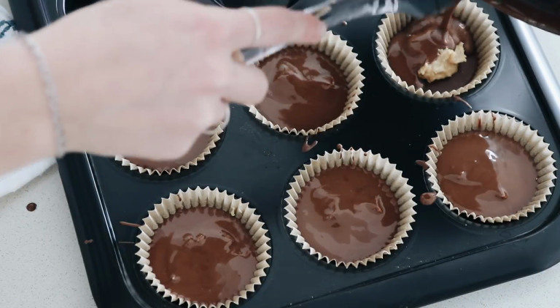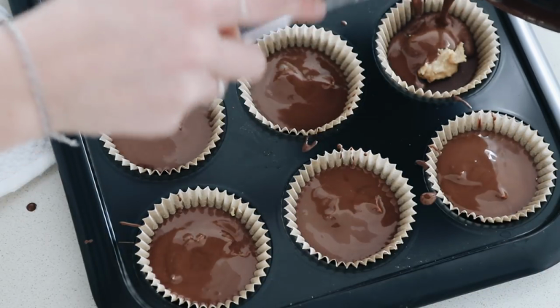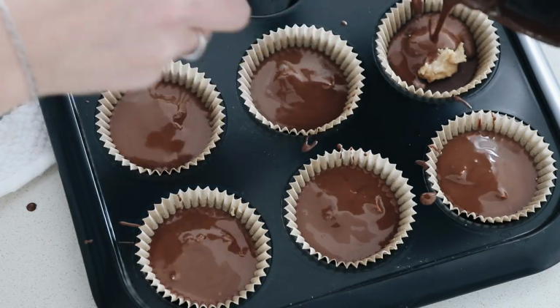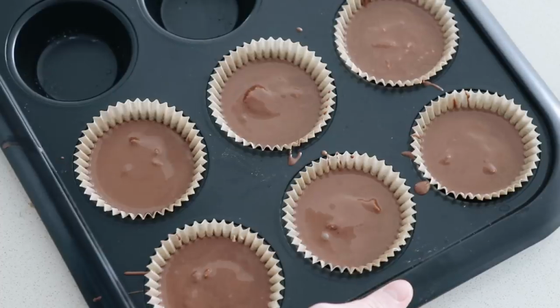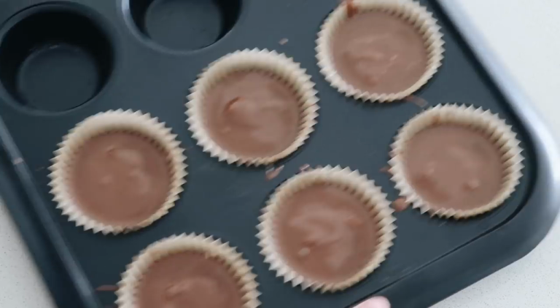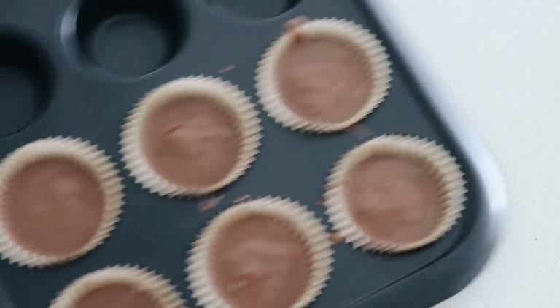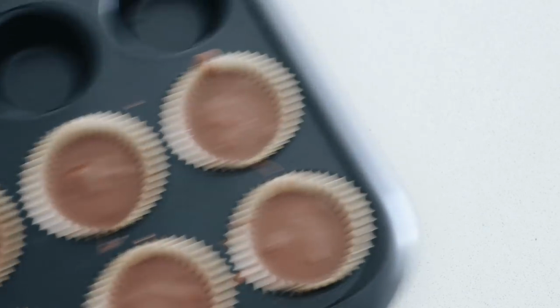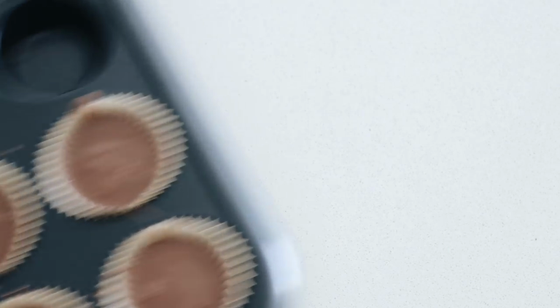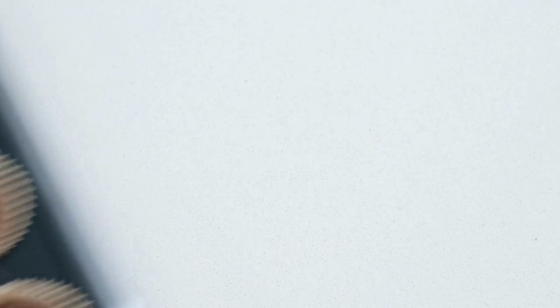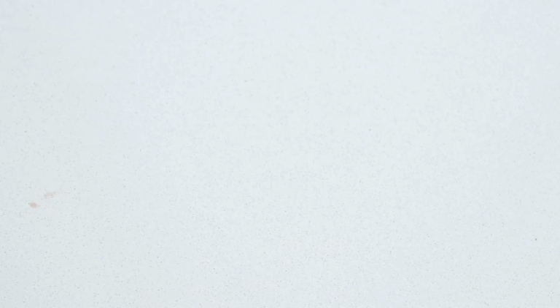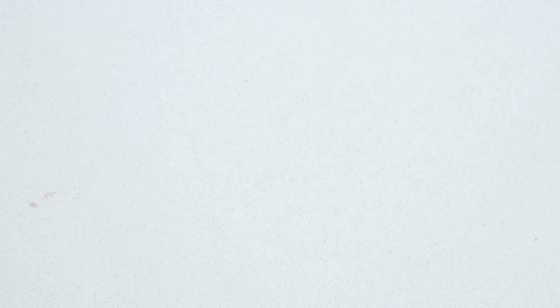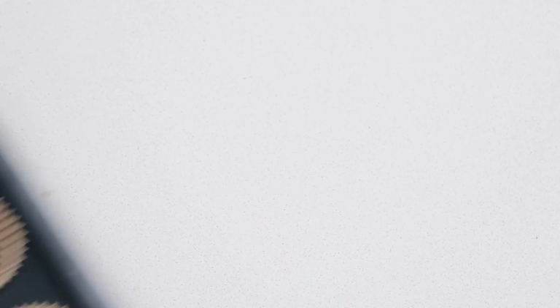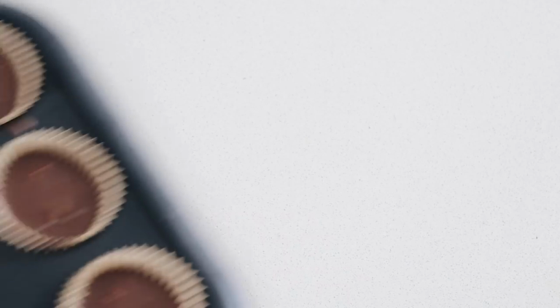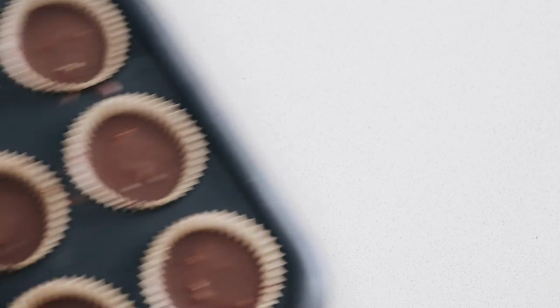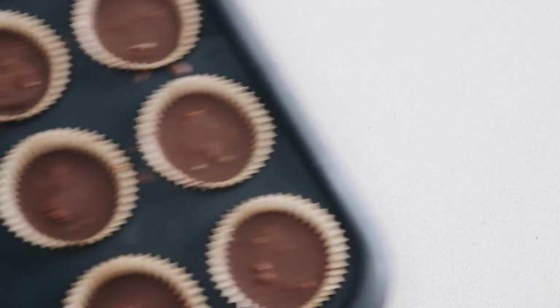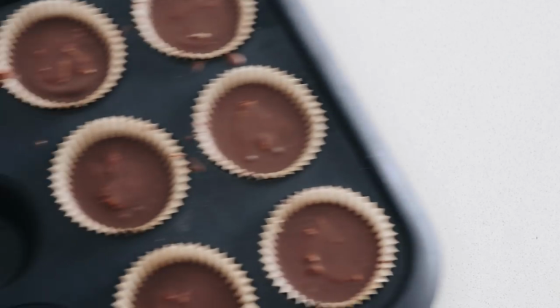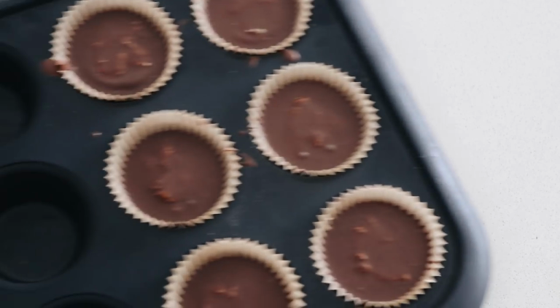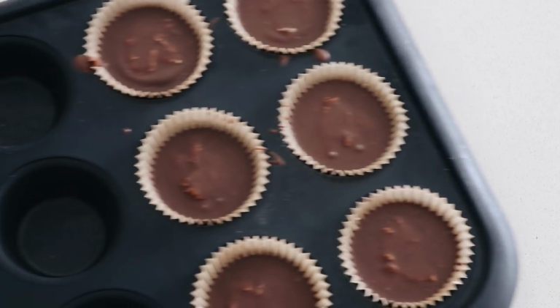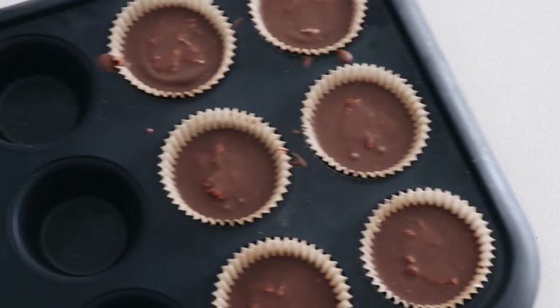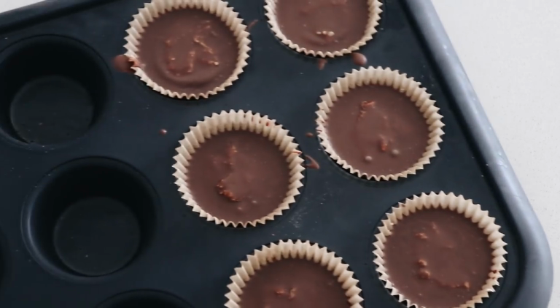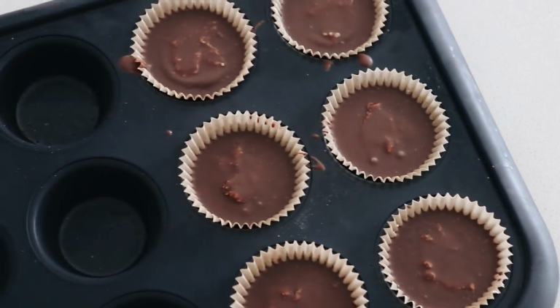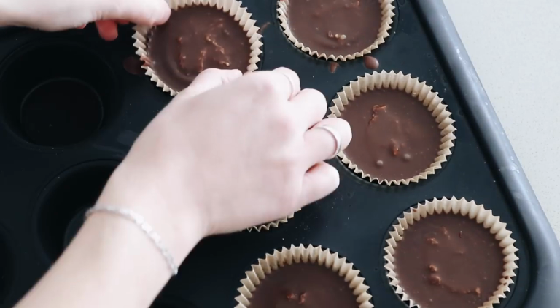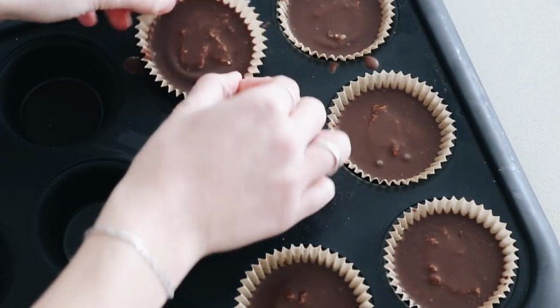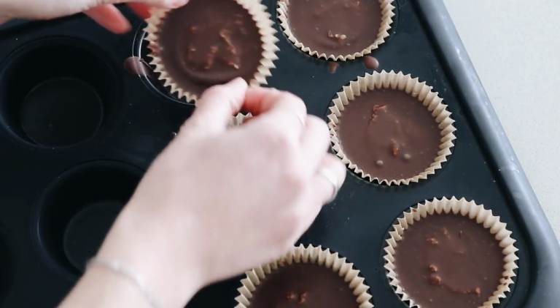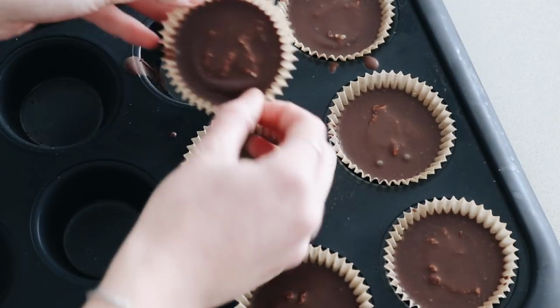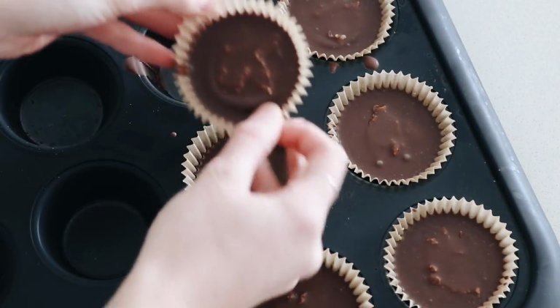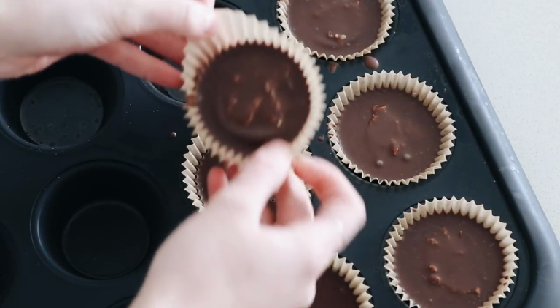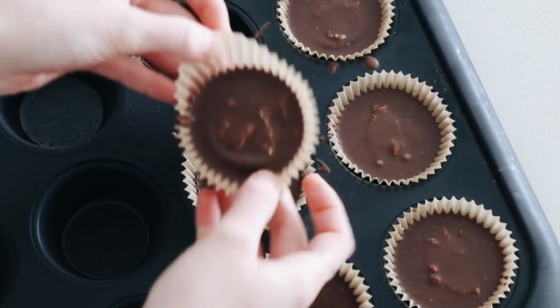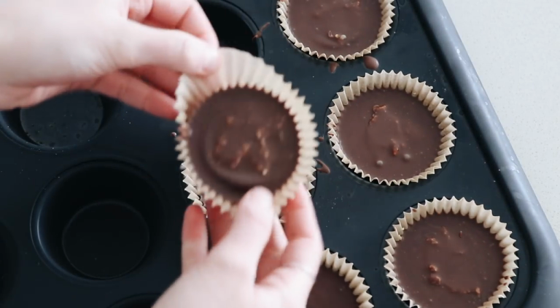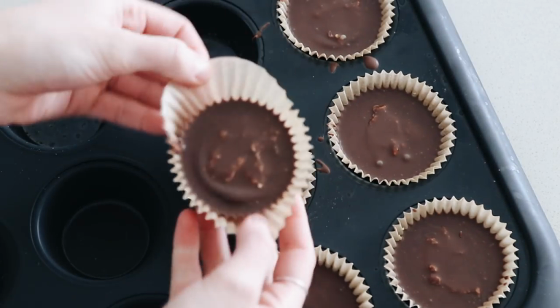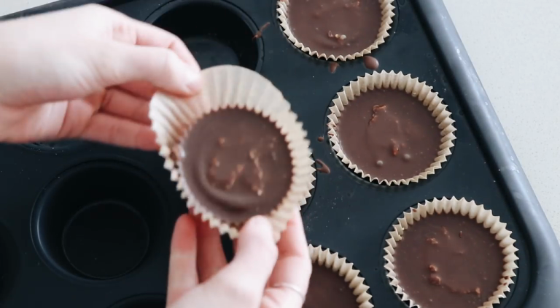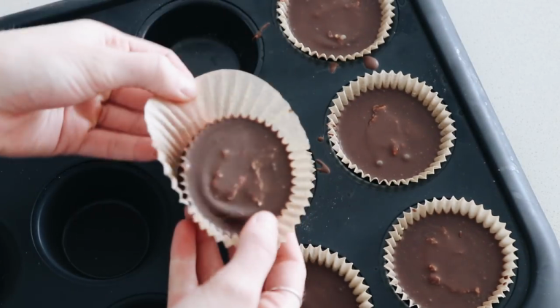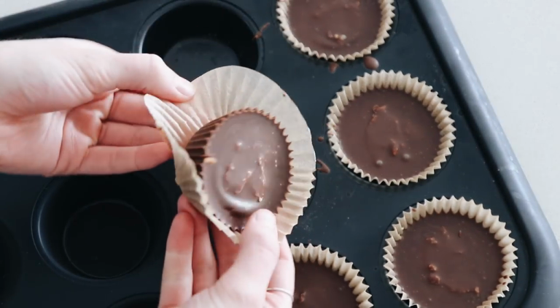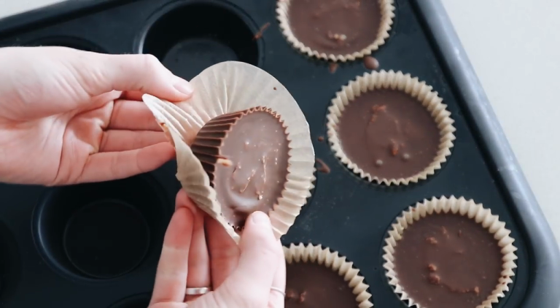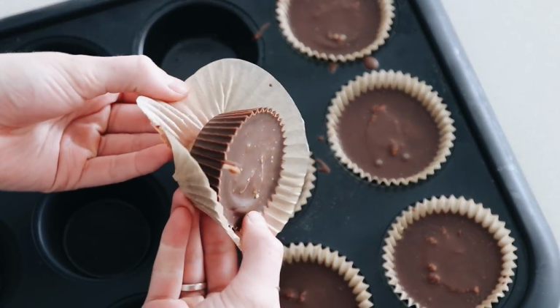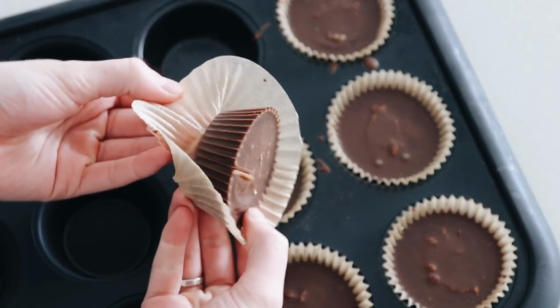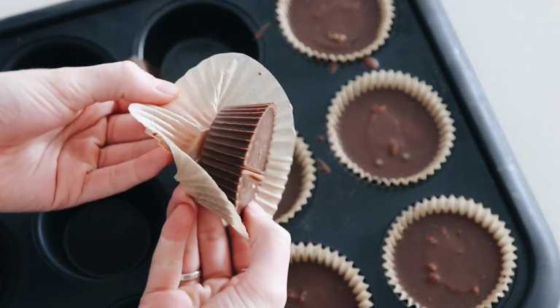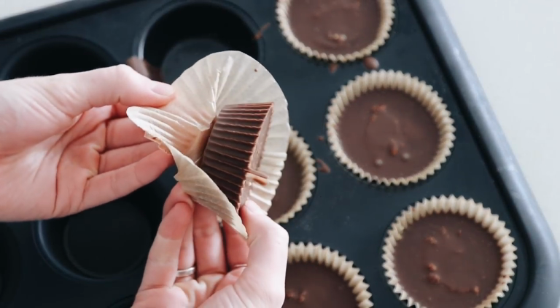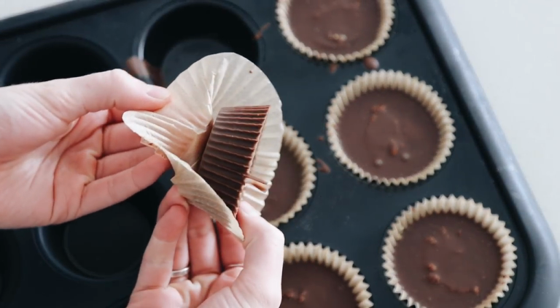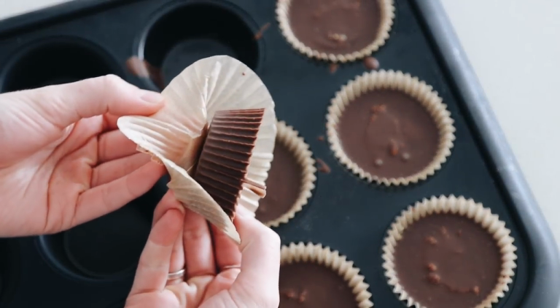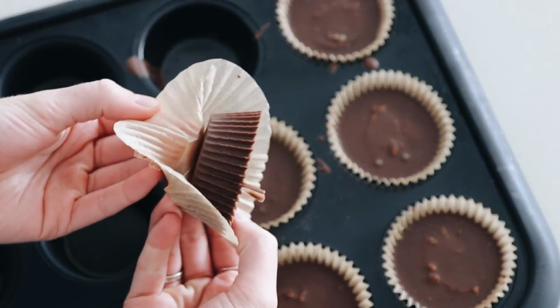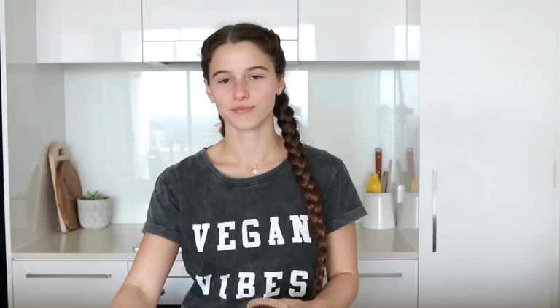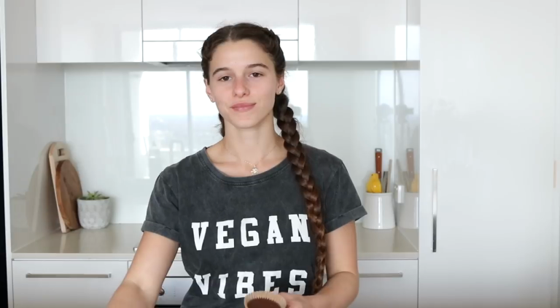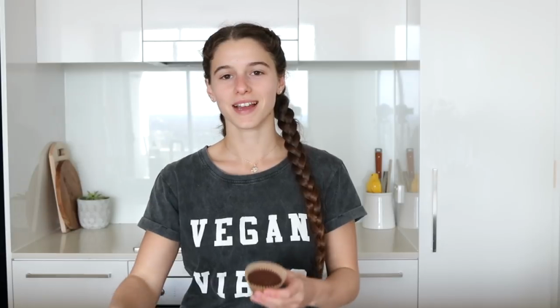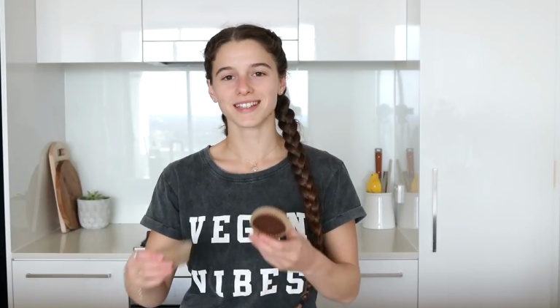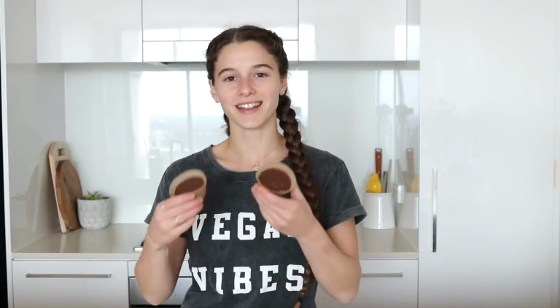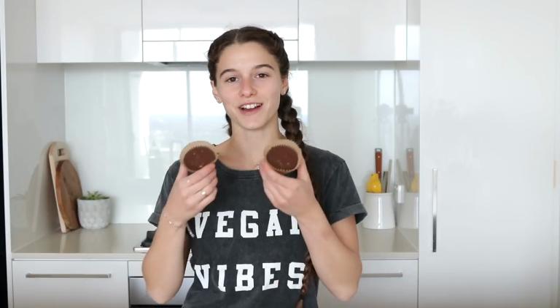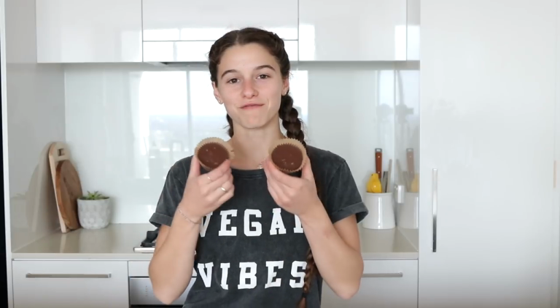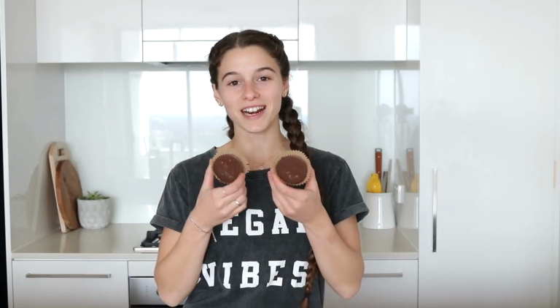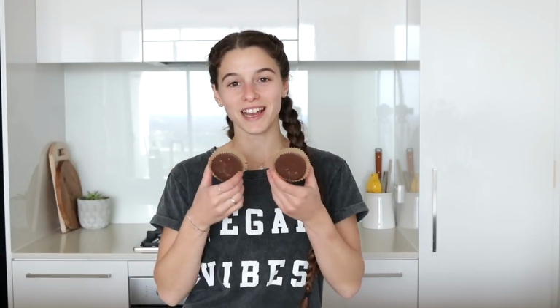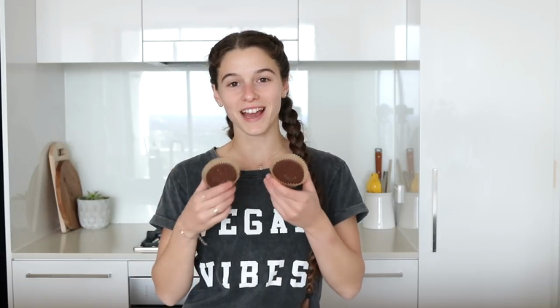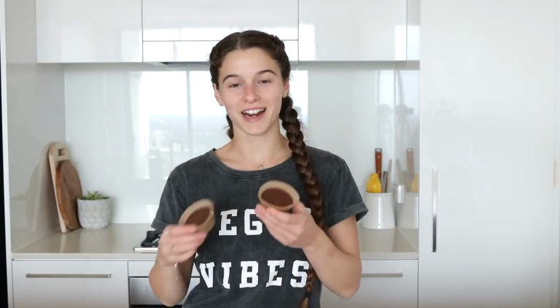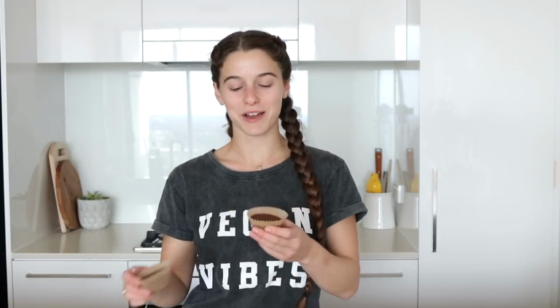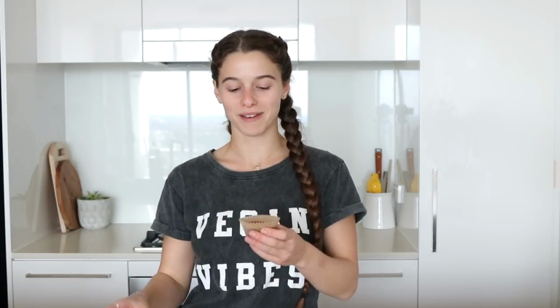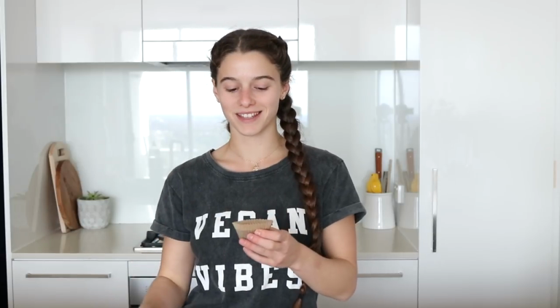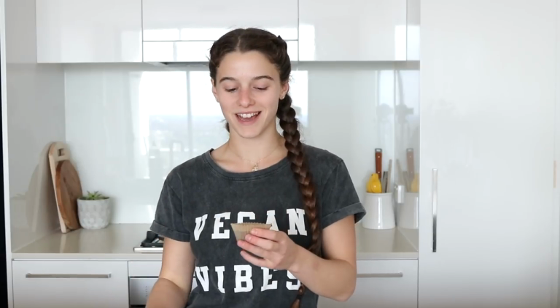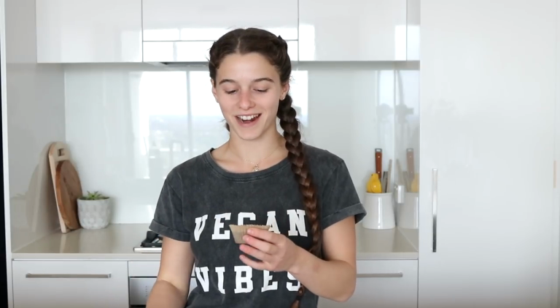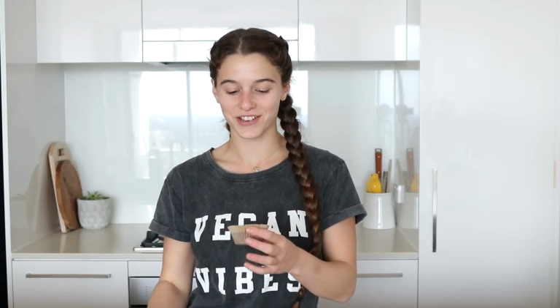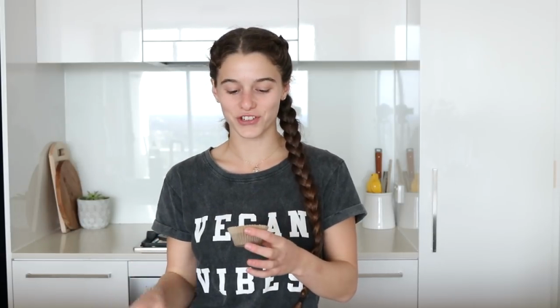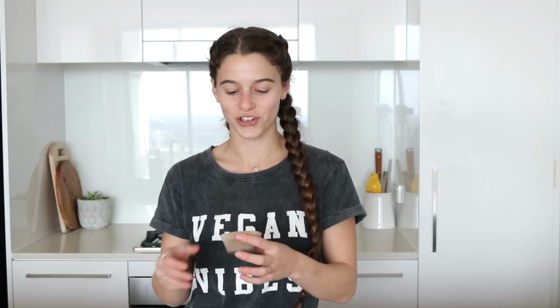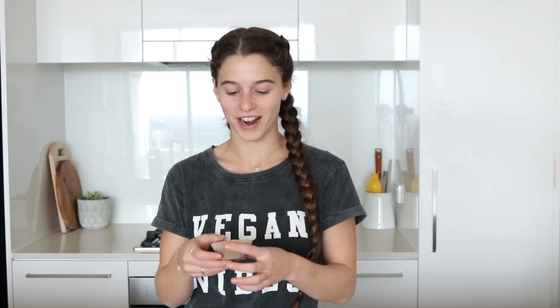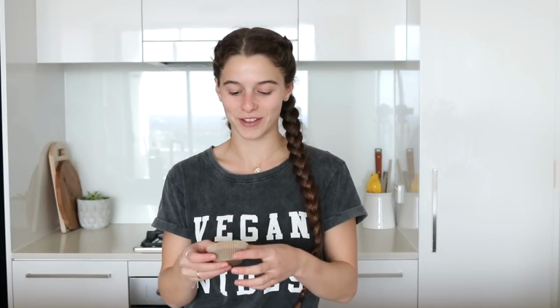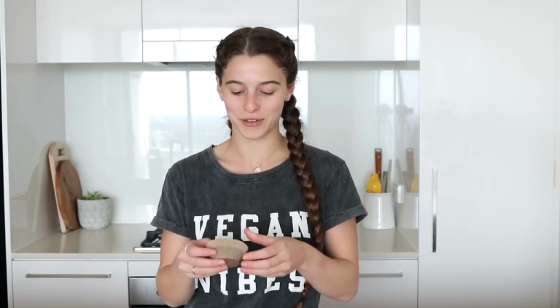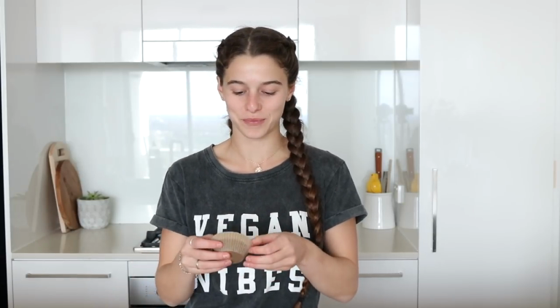Finally, set those back in the freezer for another 10 to 15 minutes until they are firm. They are ready and I'm excited to try them!